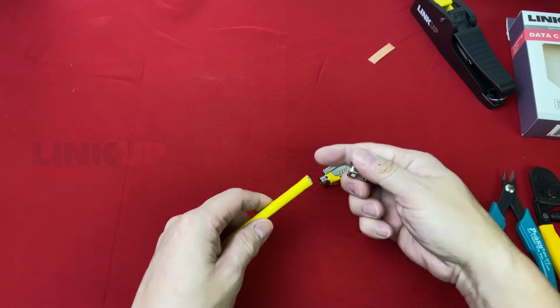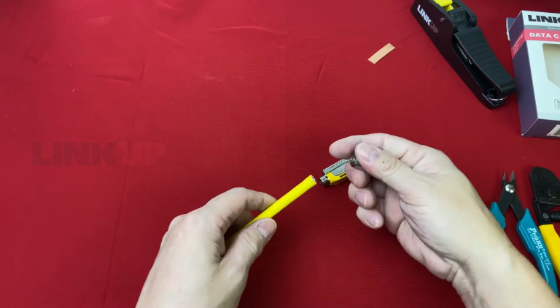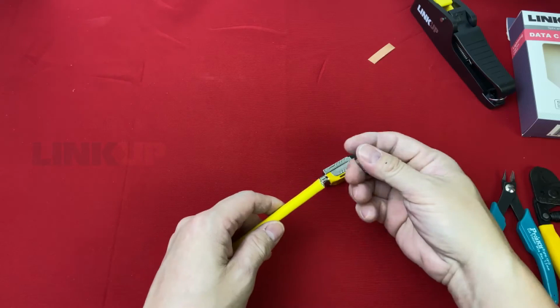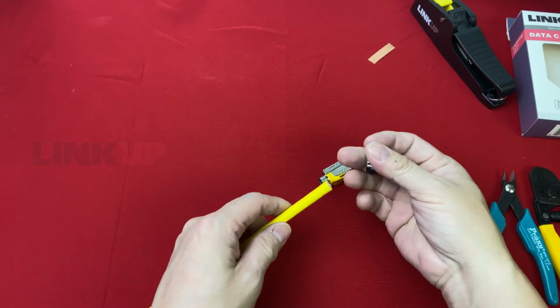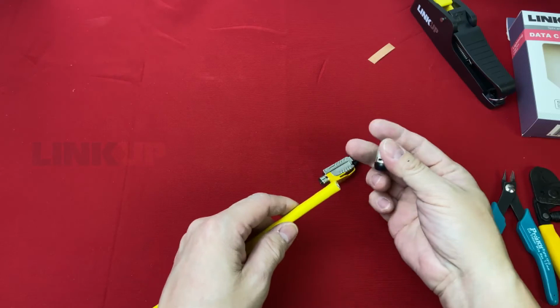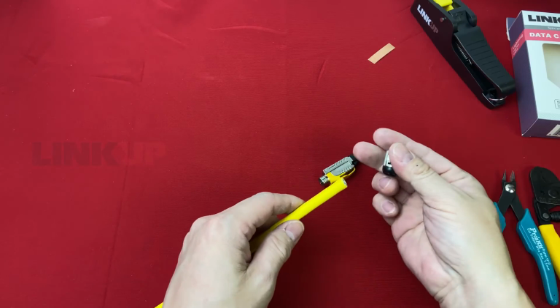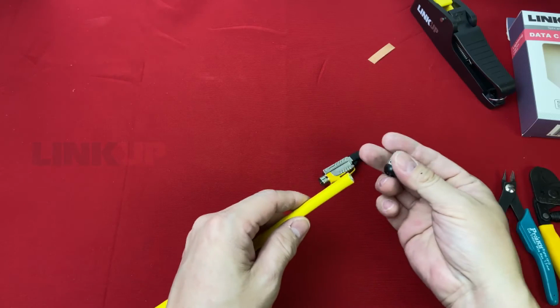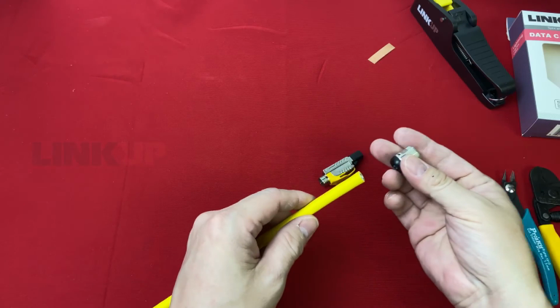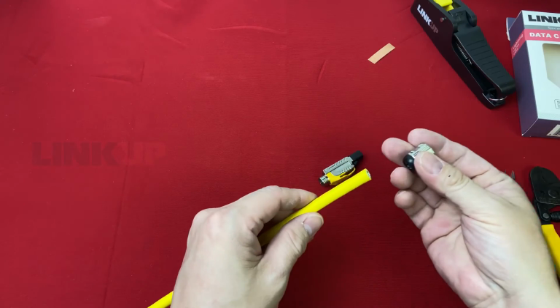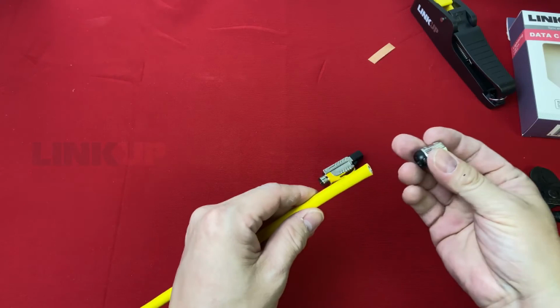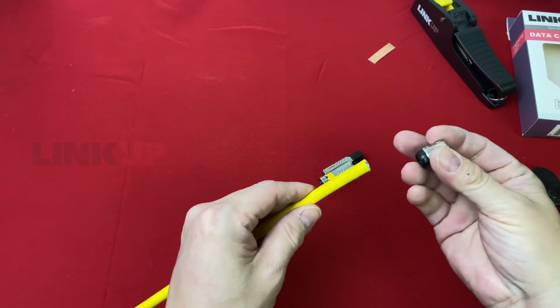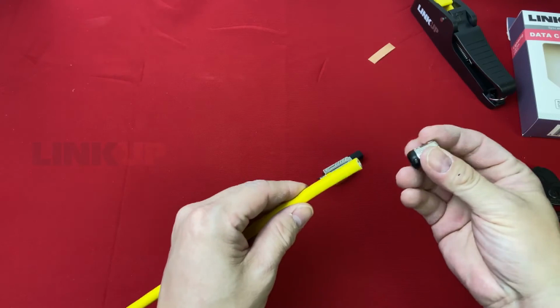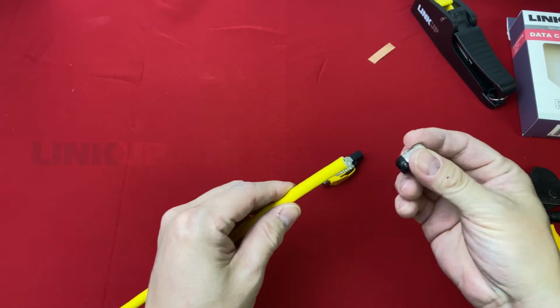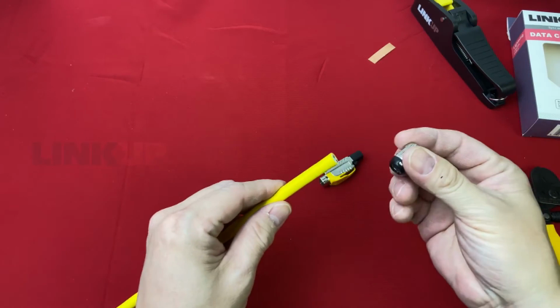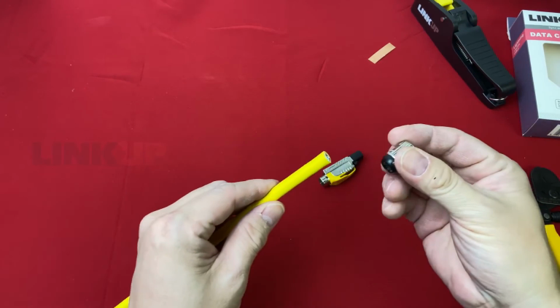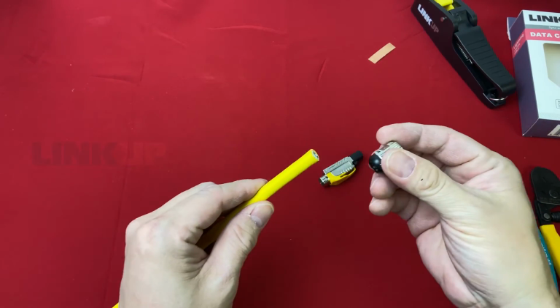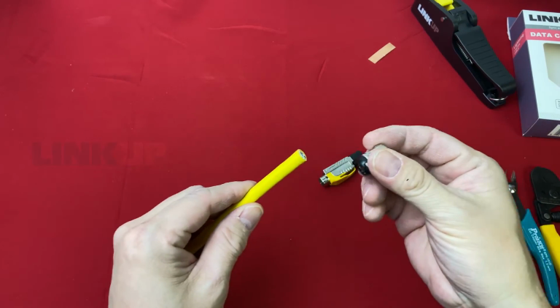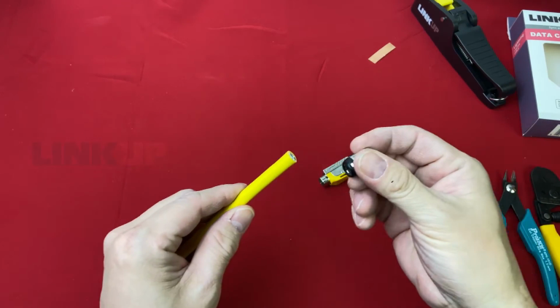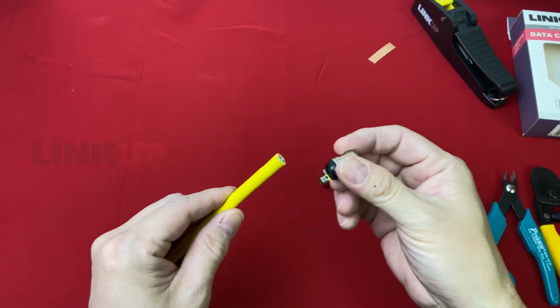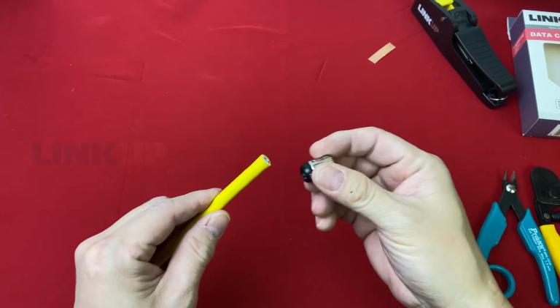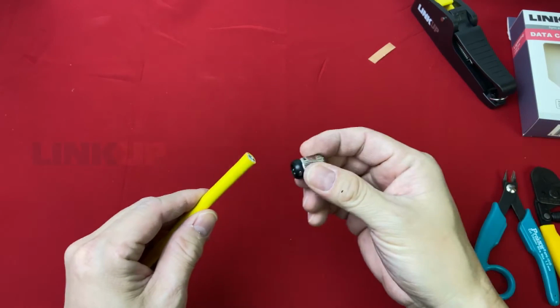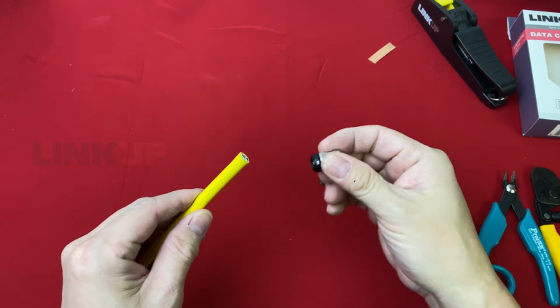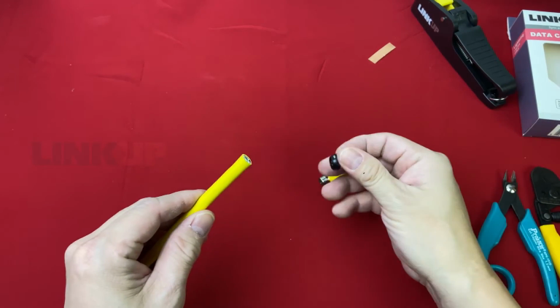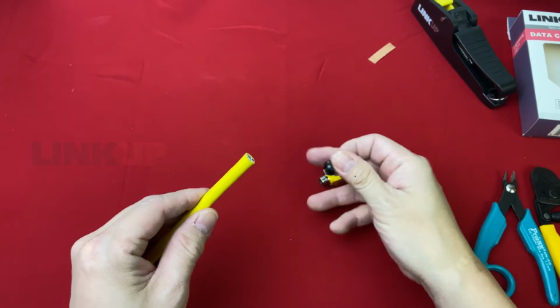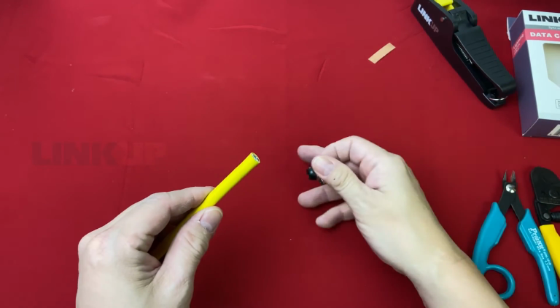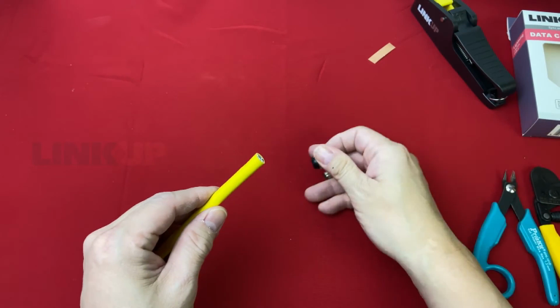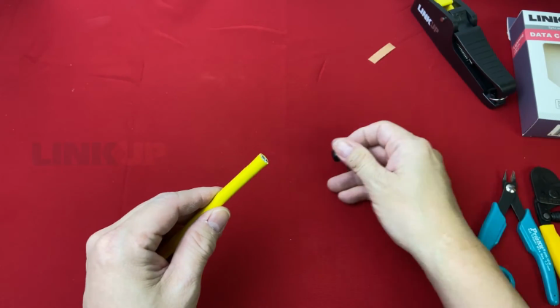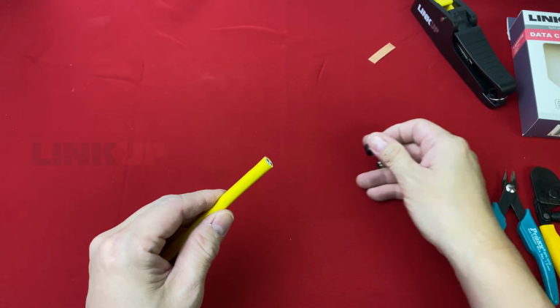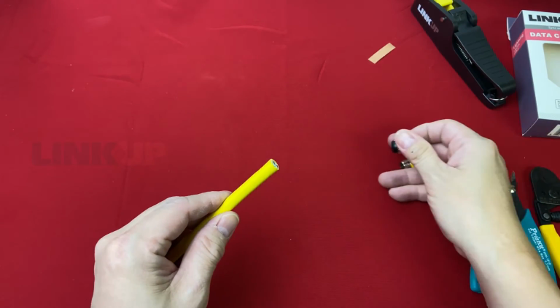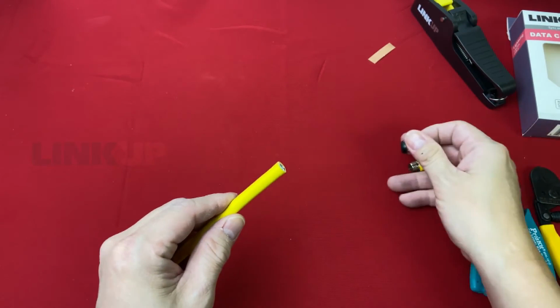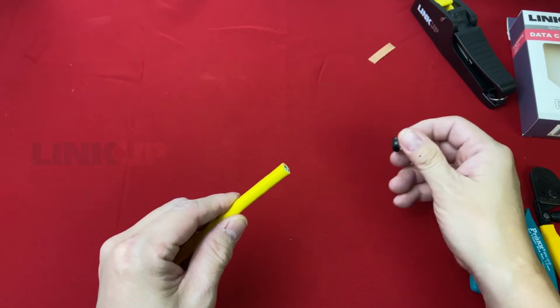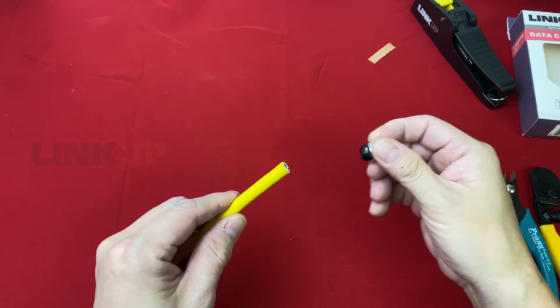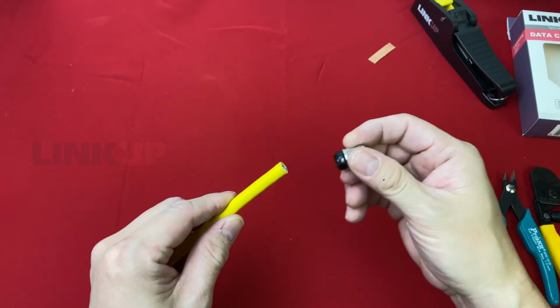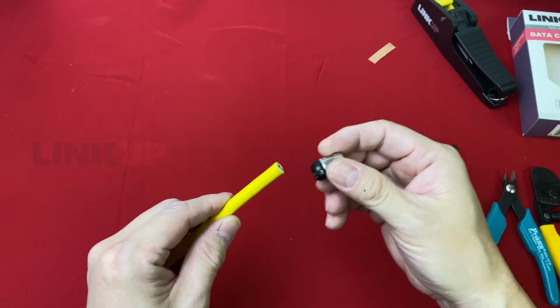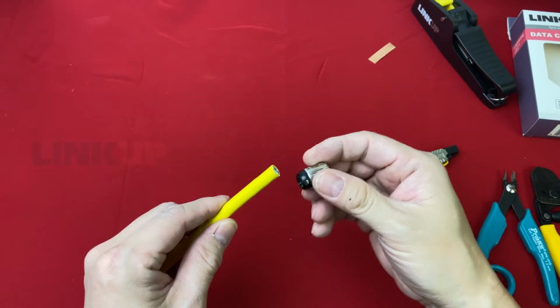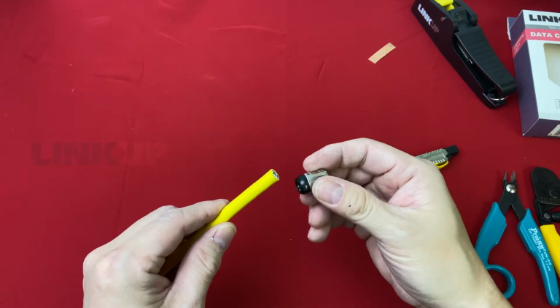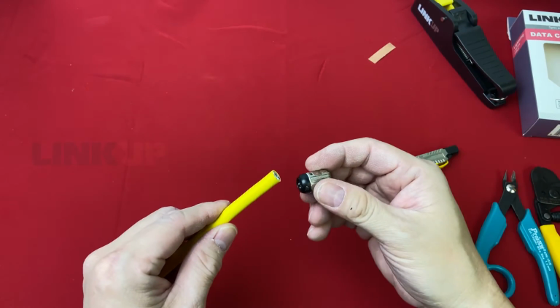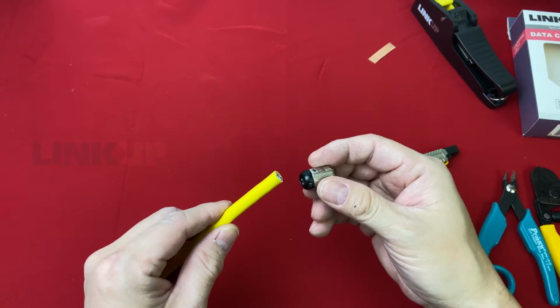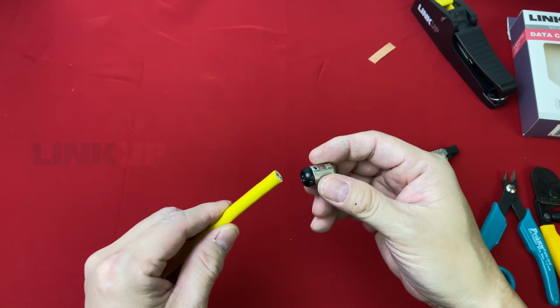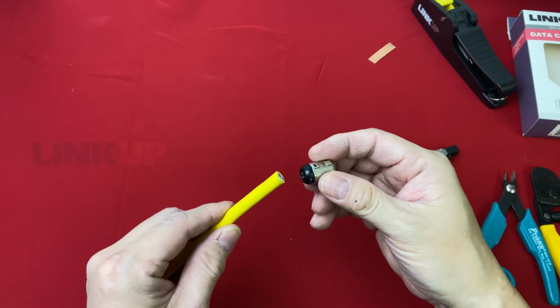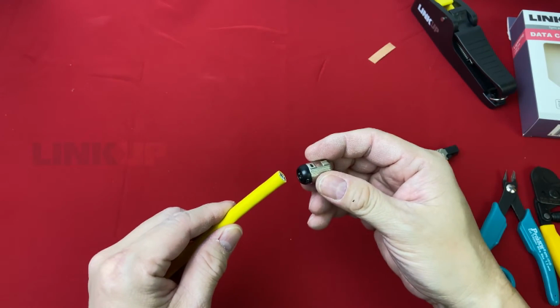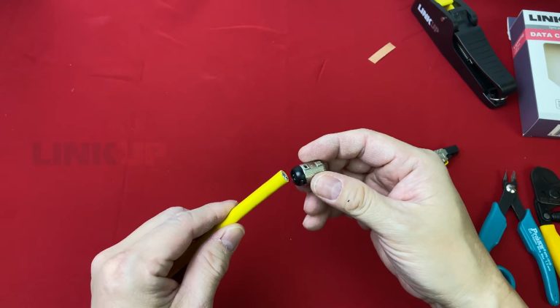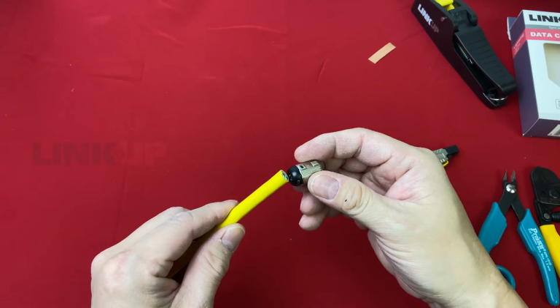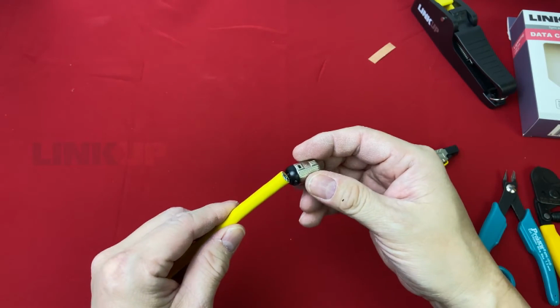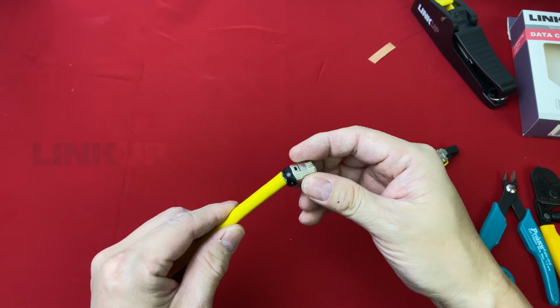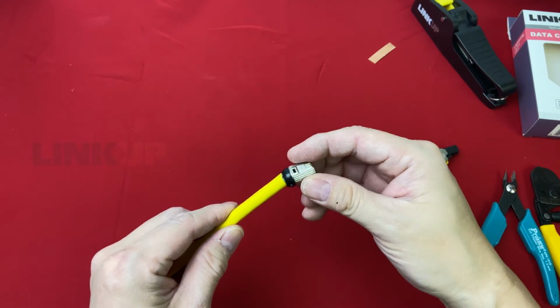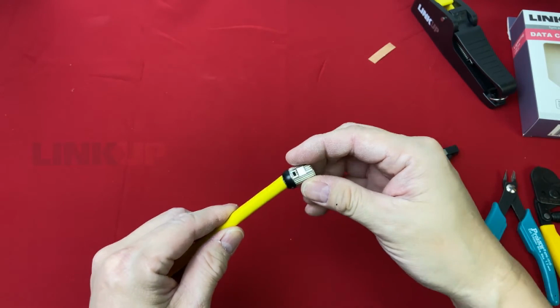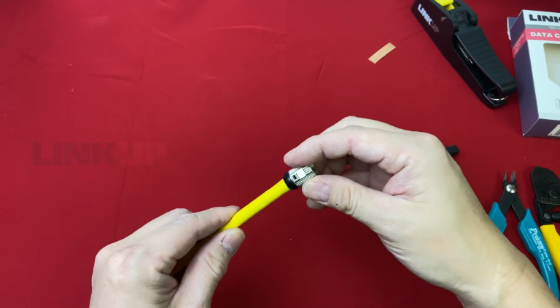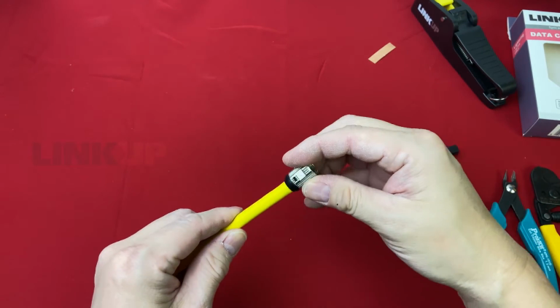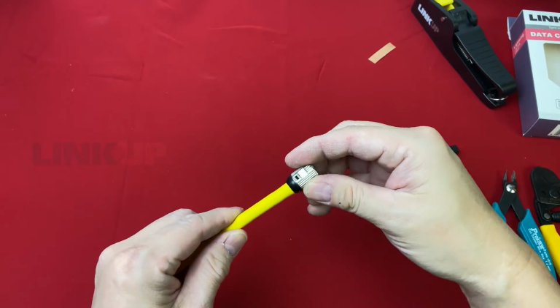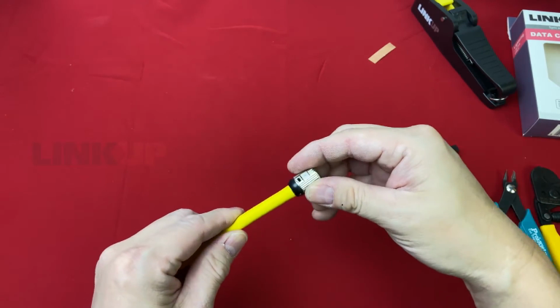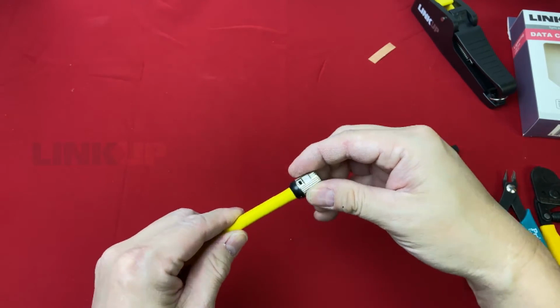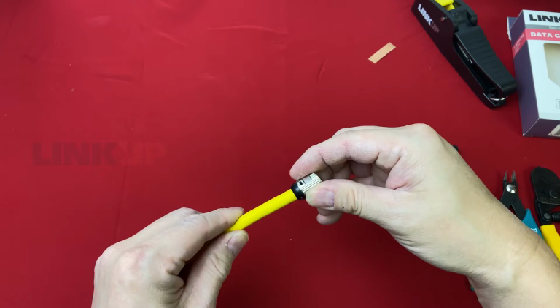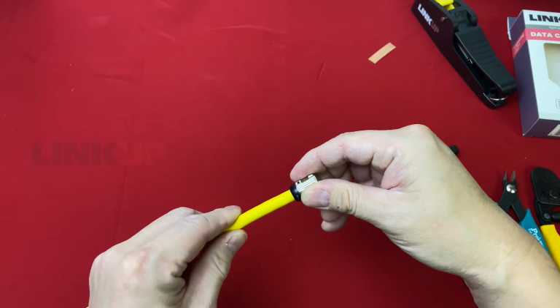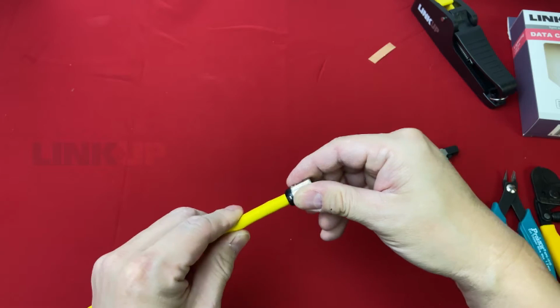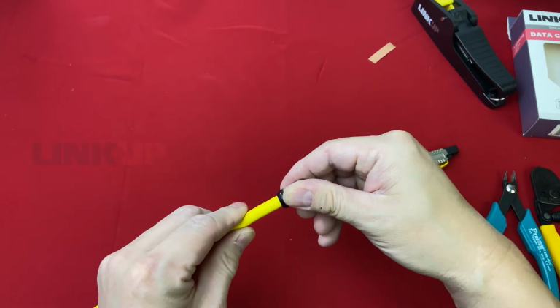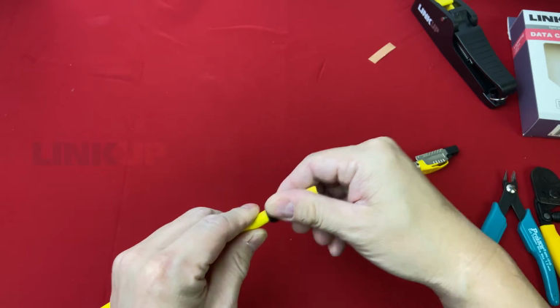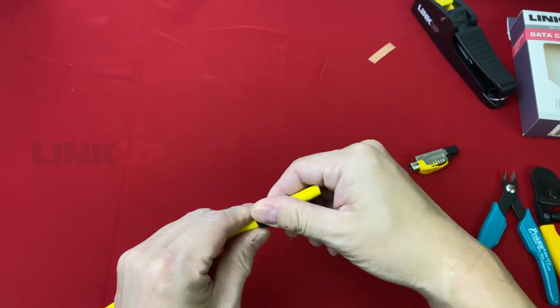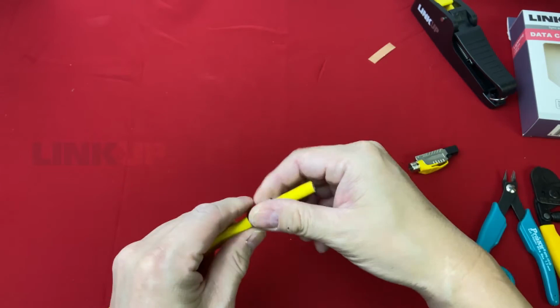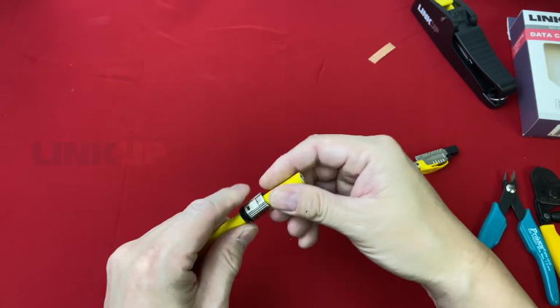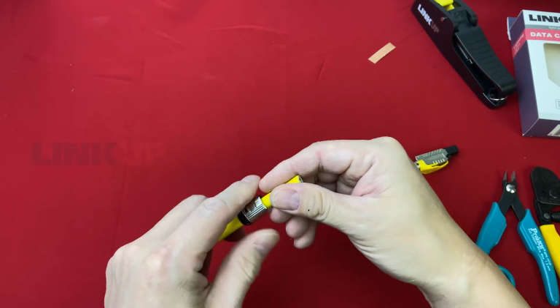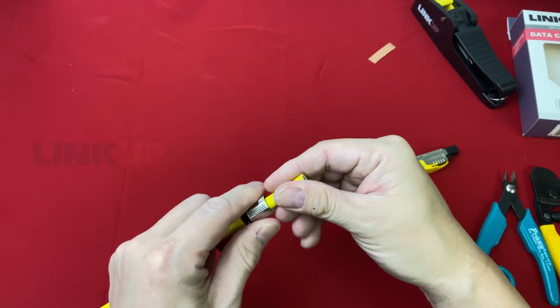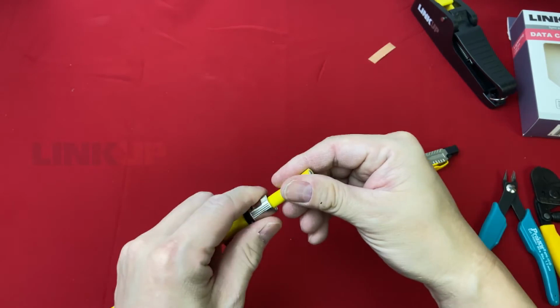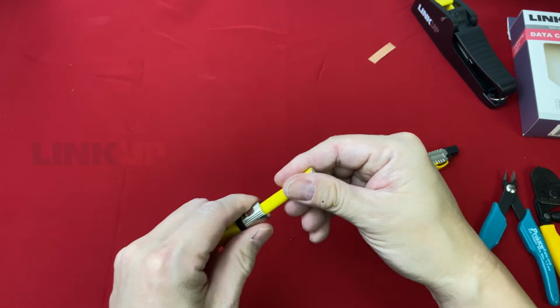Let's begin. First, let's put the screw-type boot into the wire. The black end goes in first.